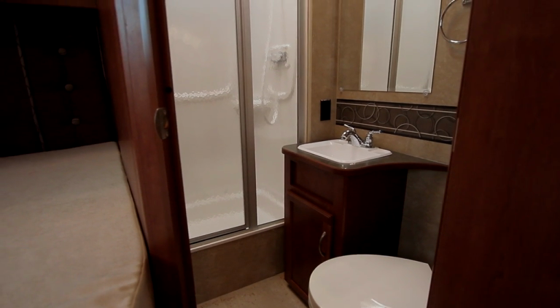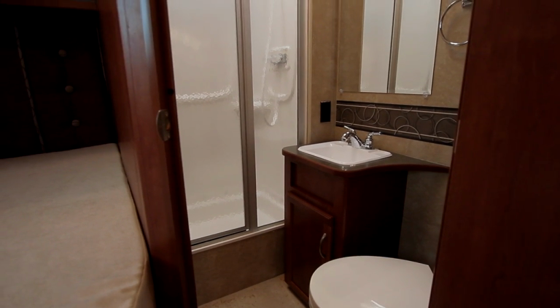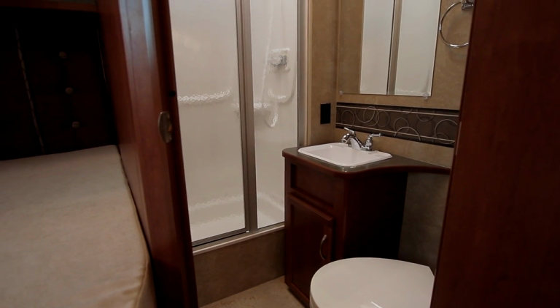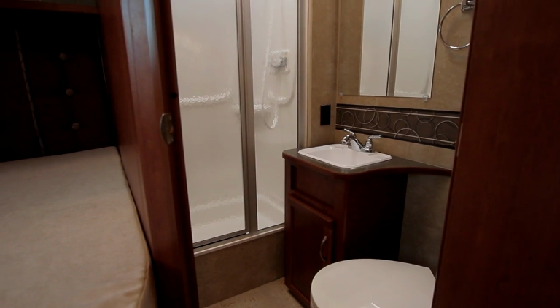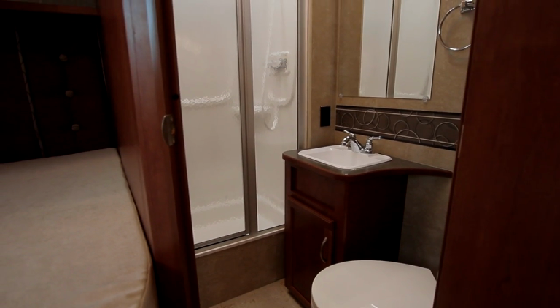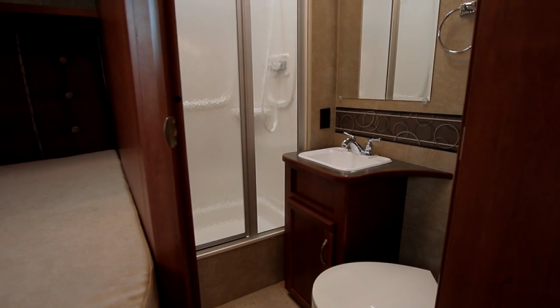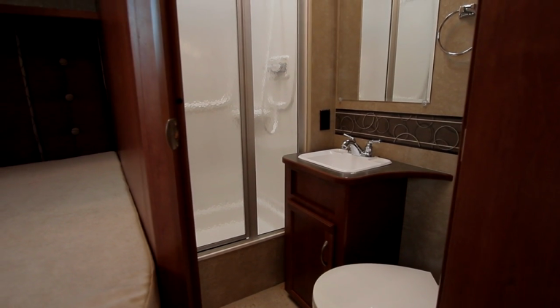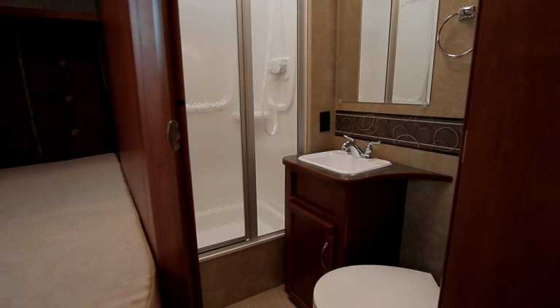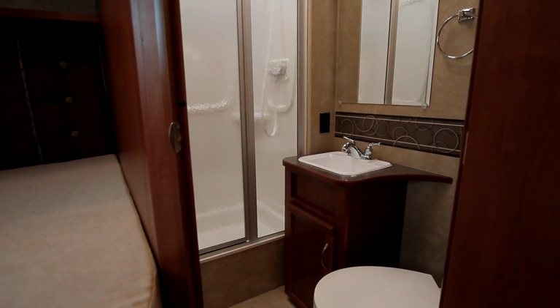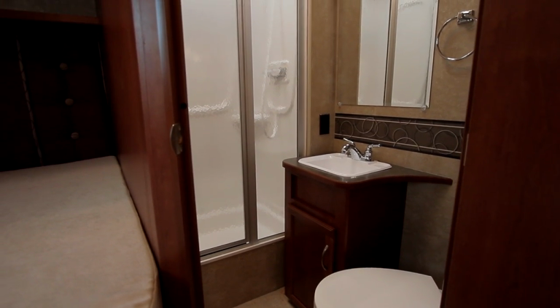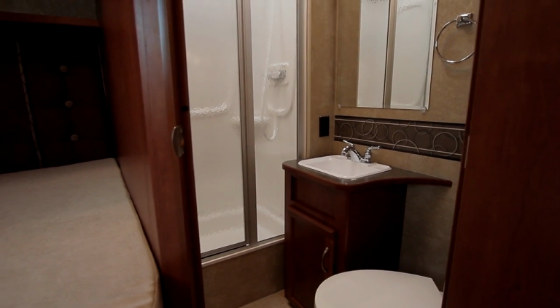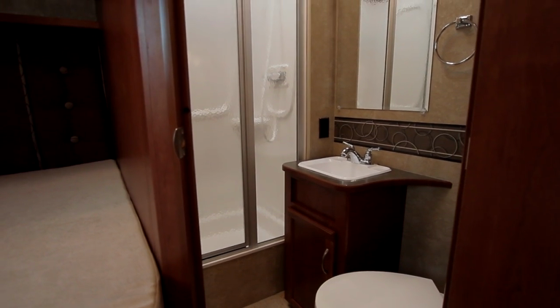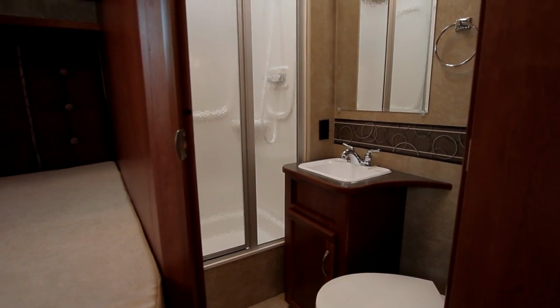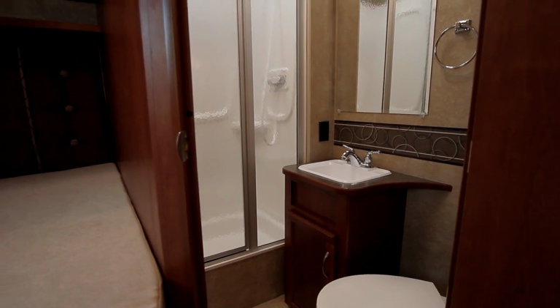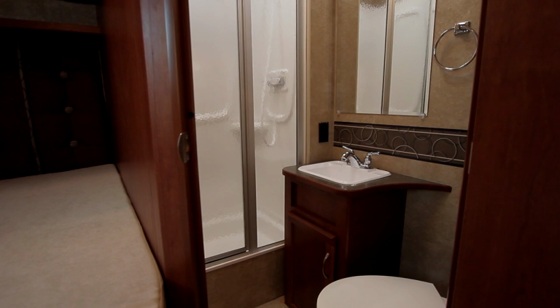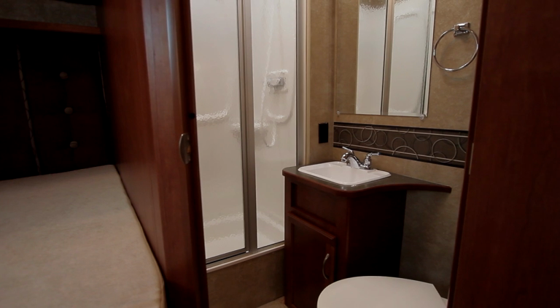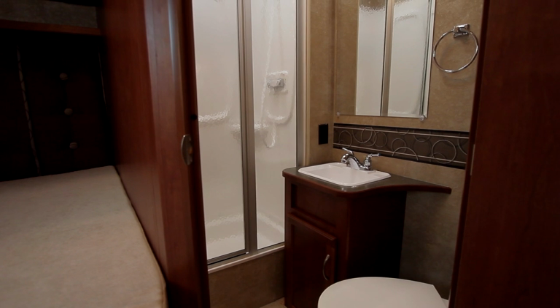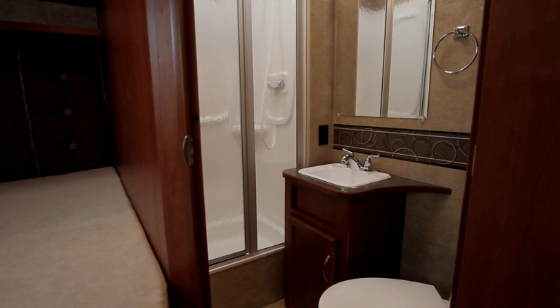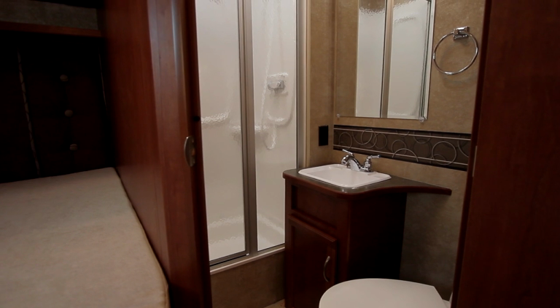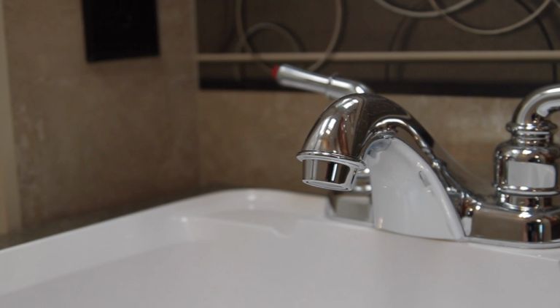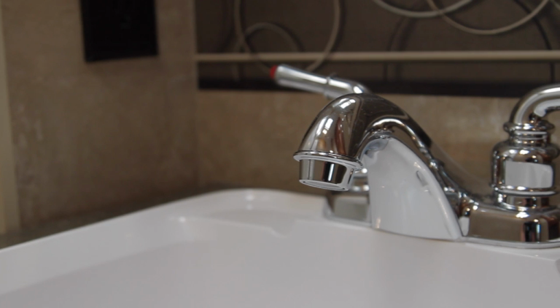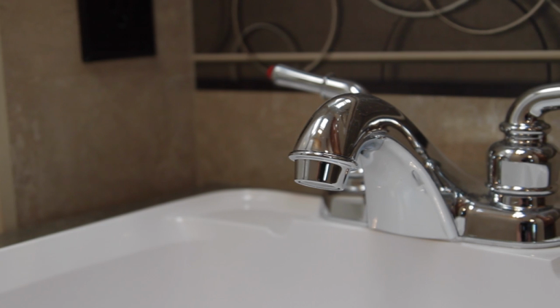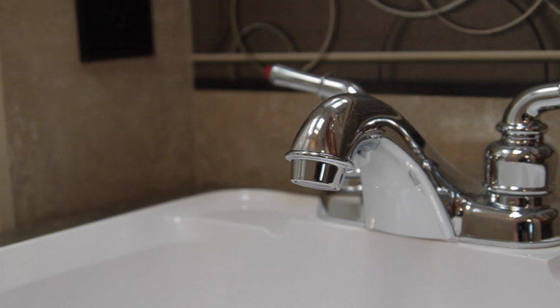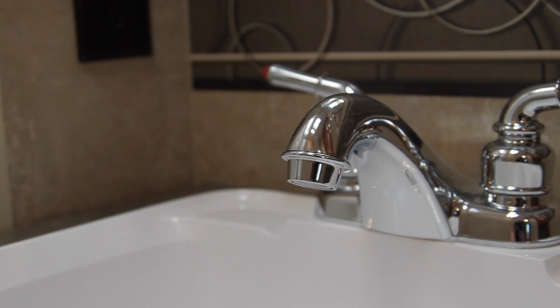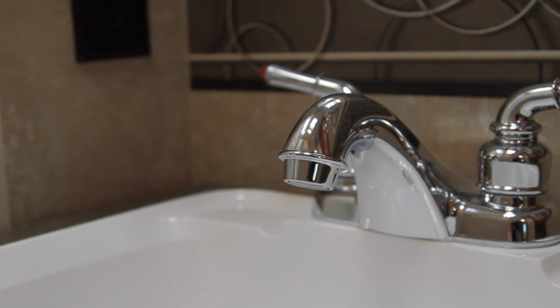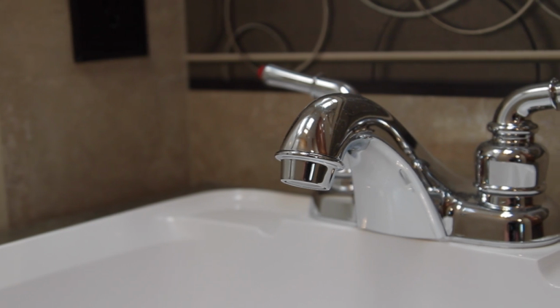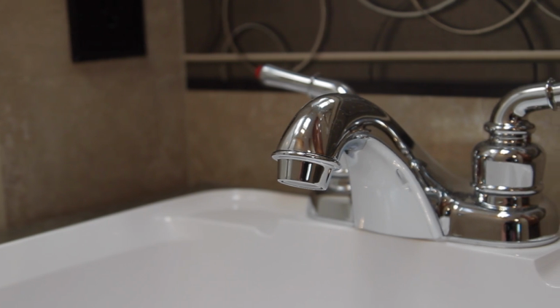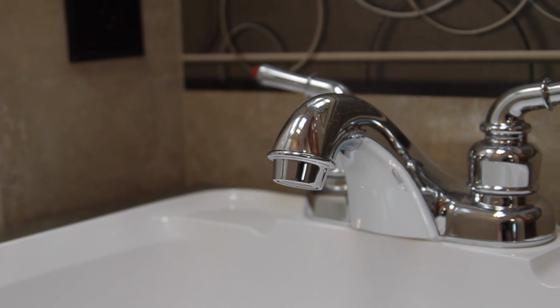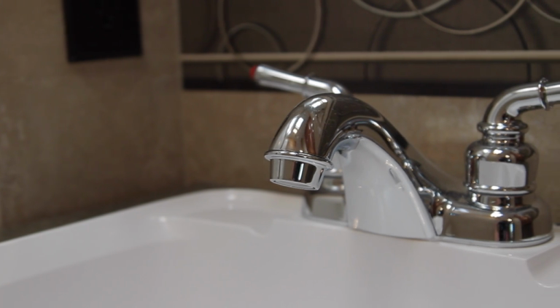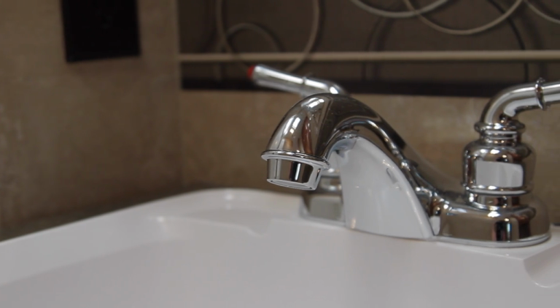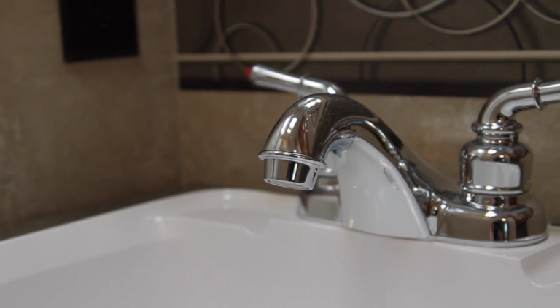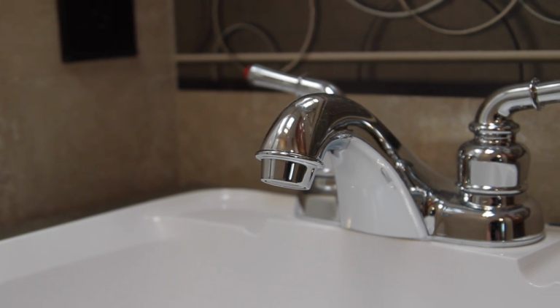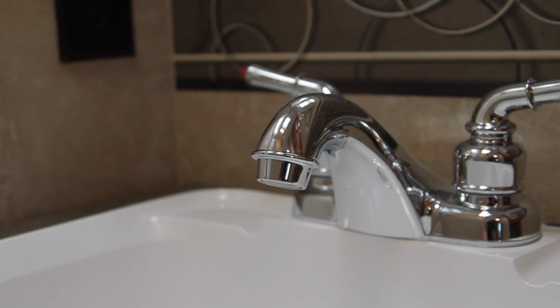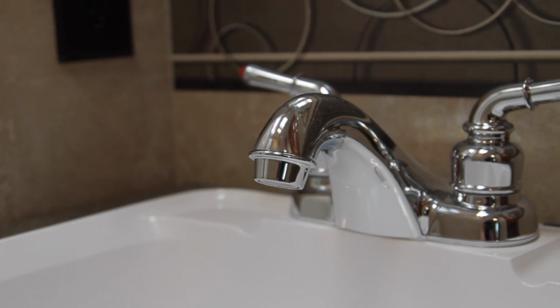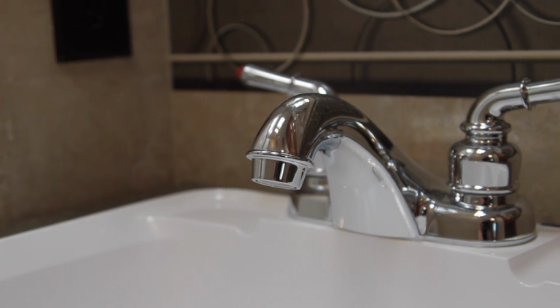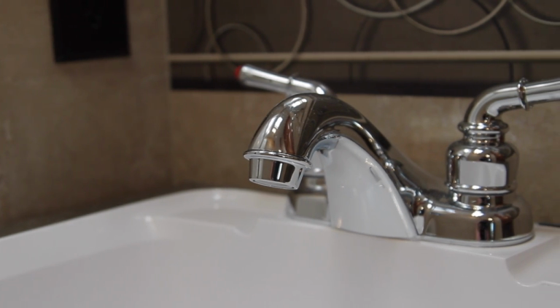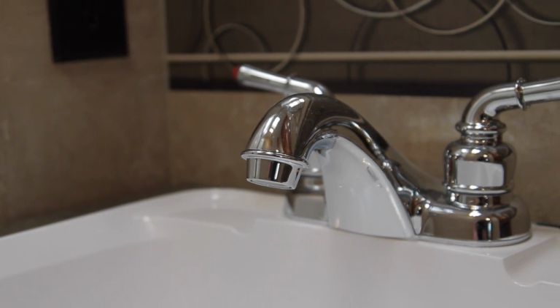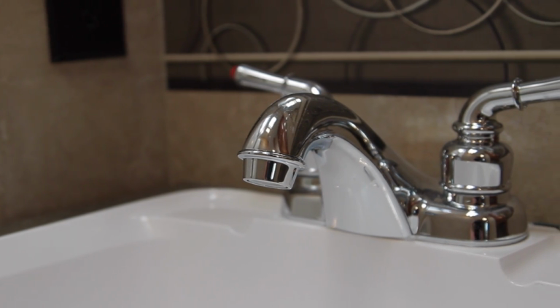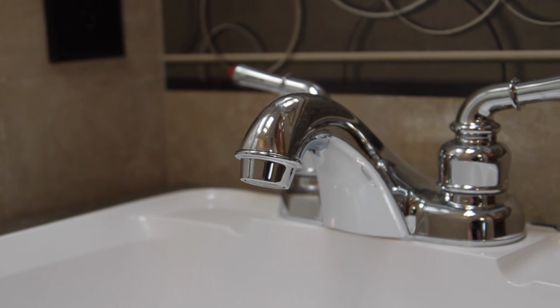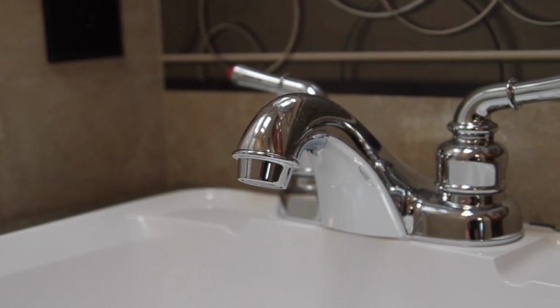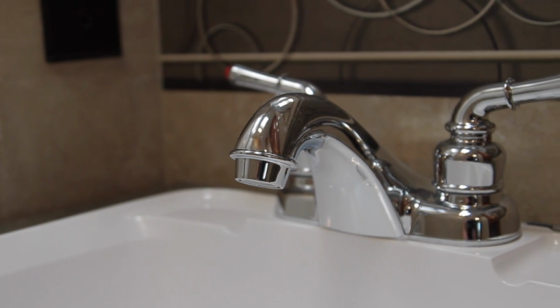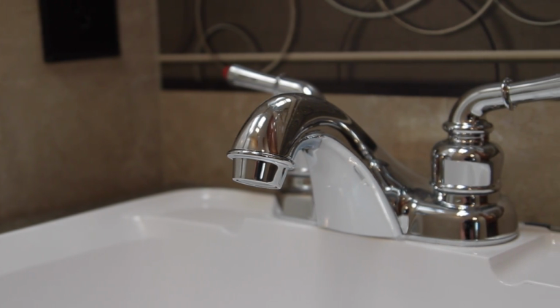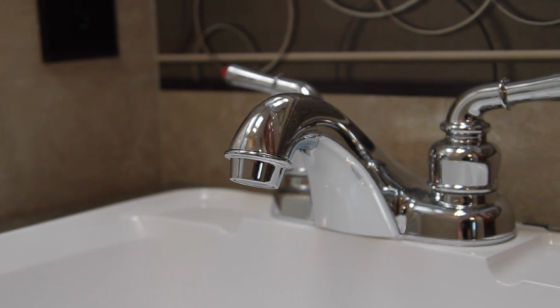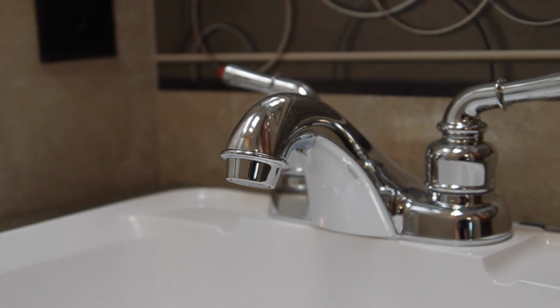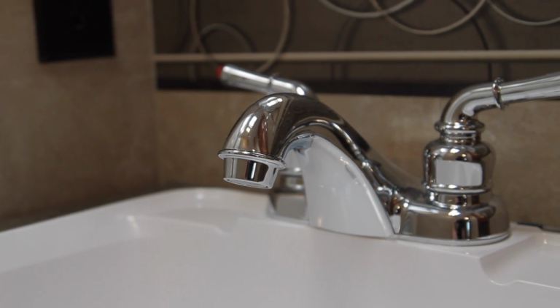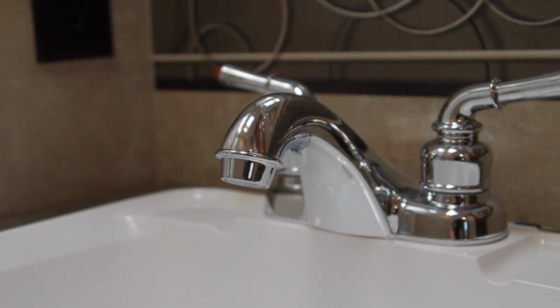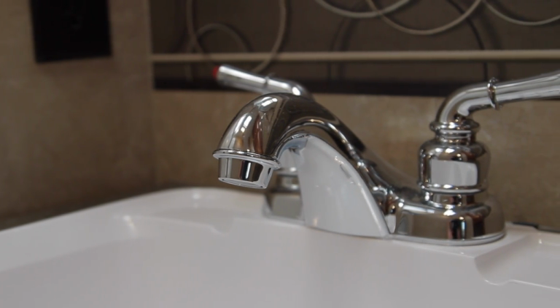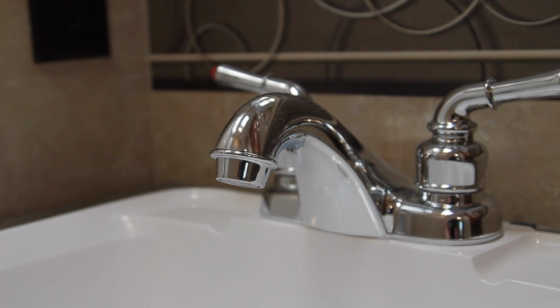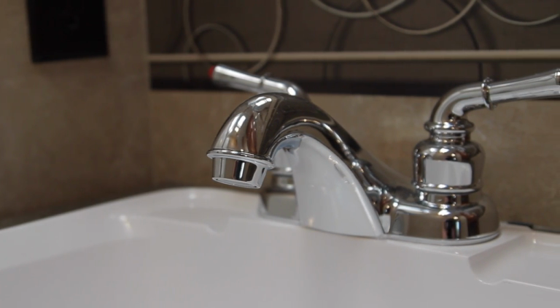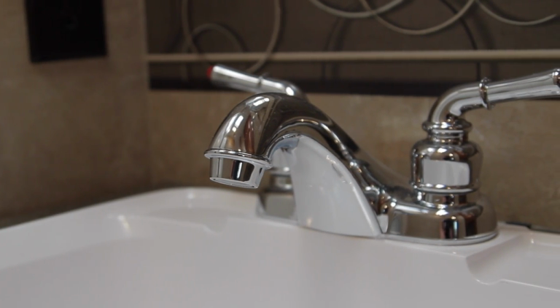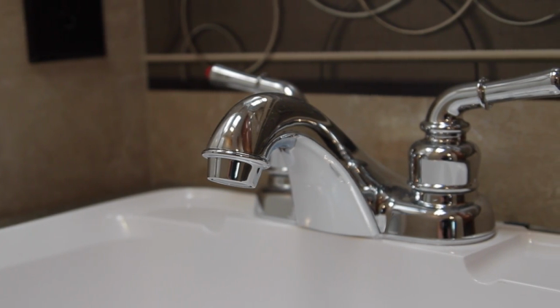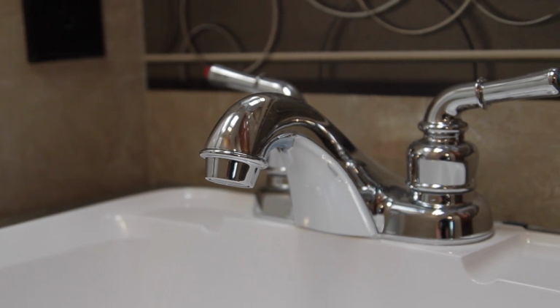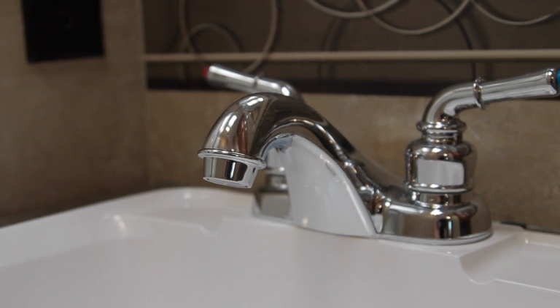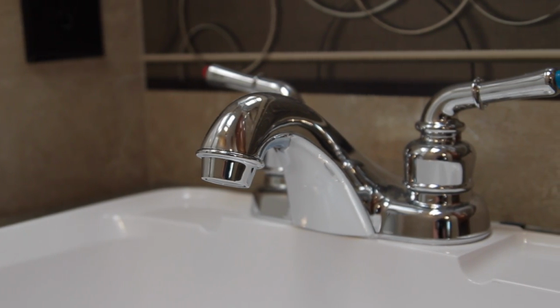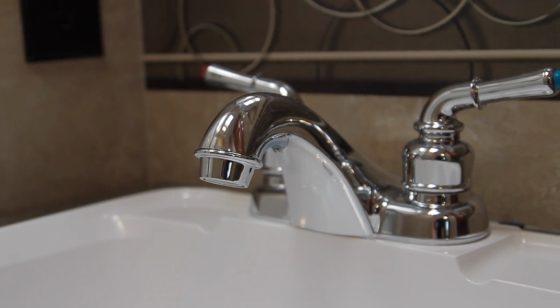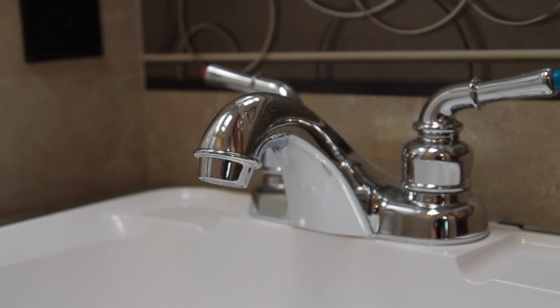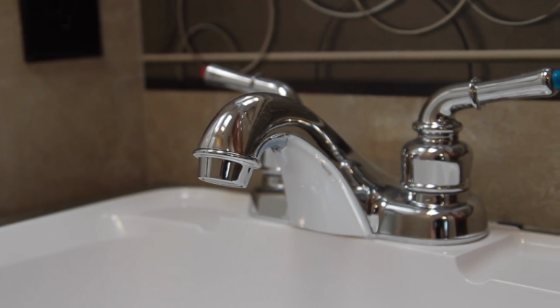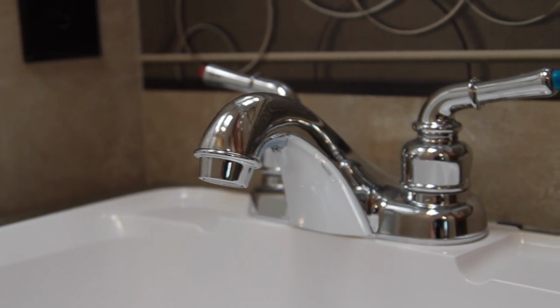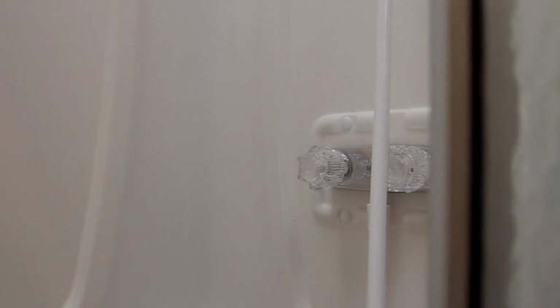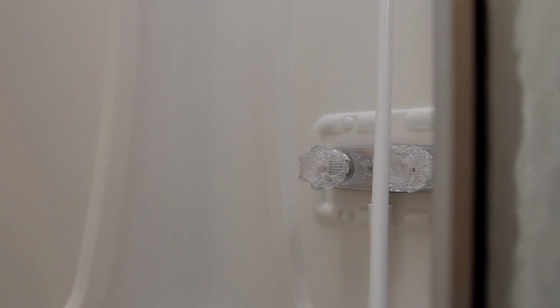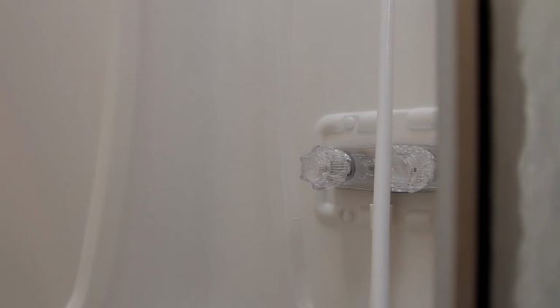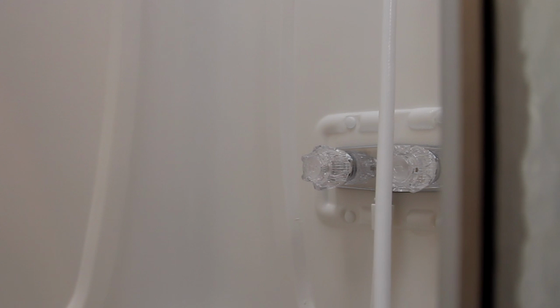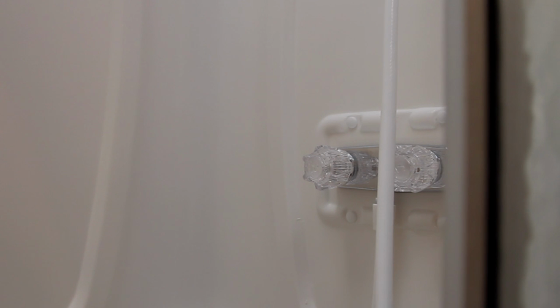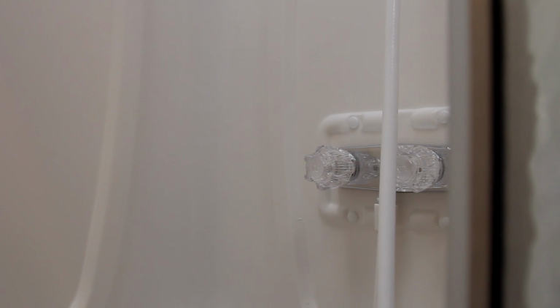Make yourself at home in the bathroom, which comes equipped with a steel faucet and a spacious shower with flexible shower head and skylight.